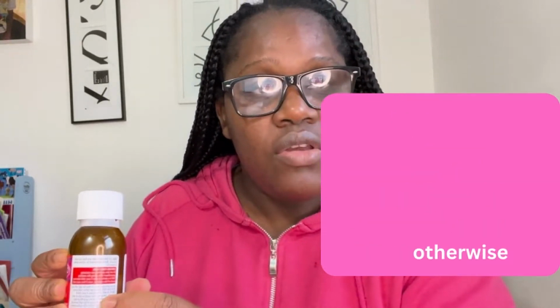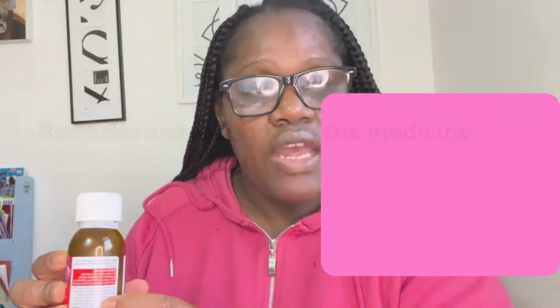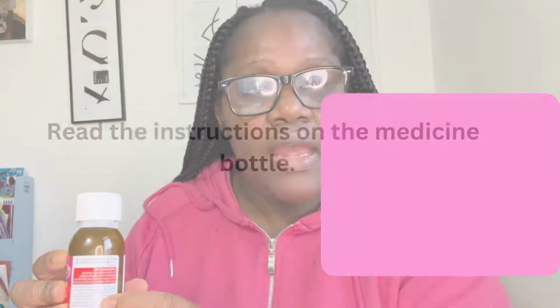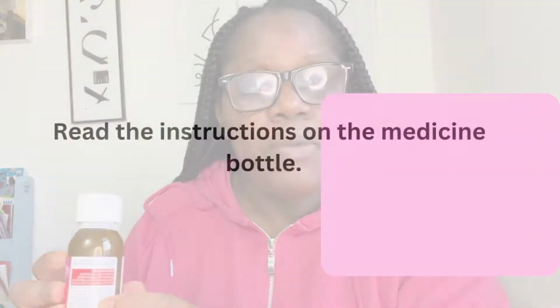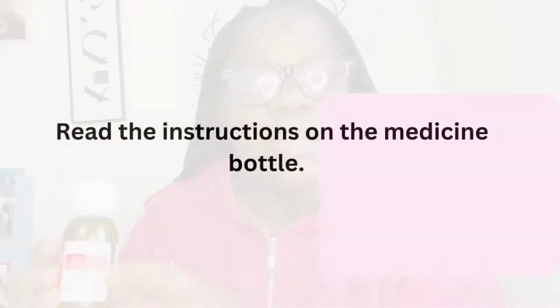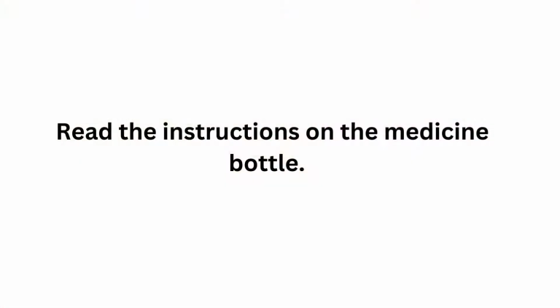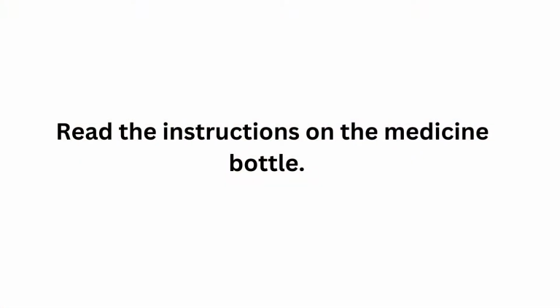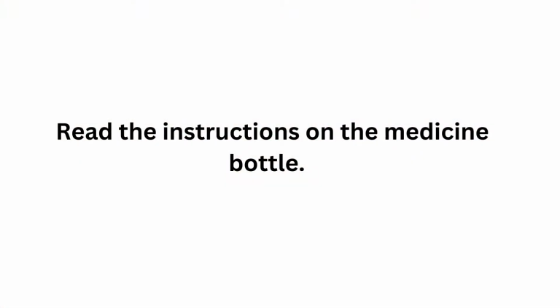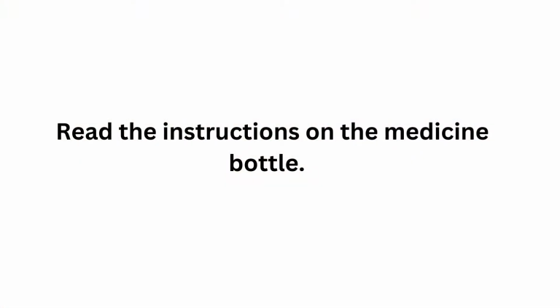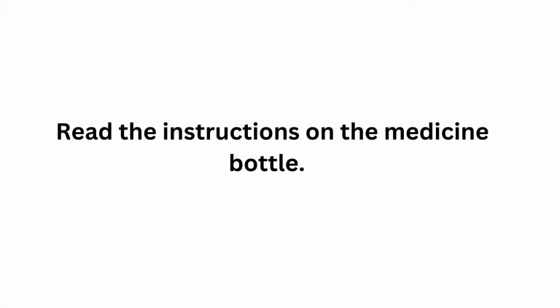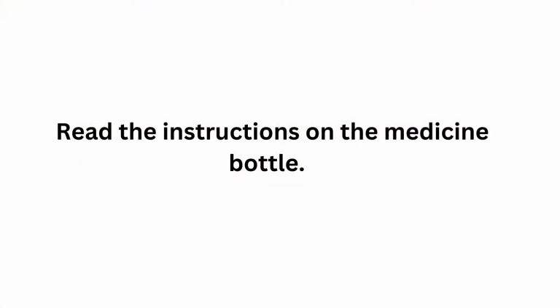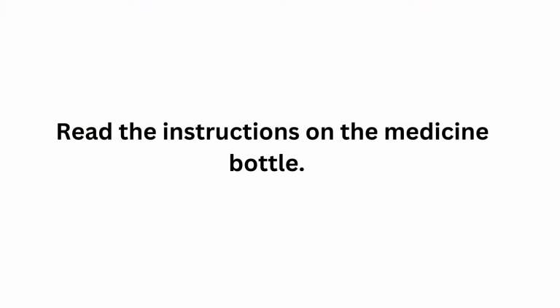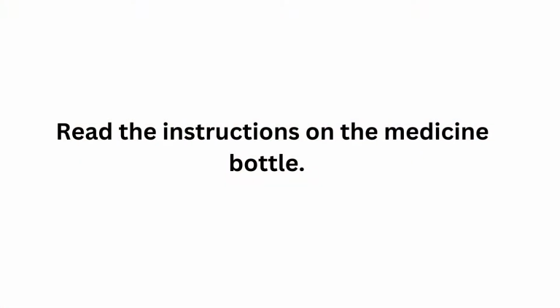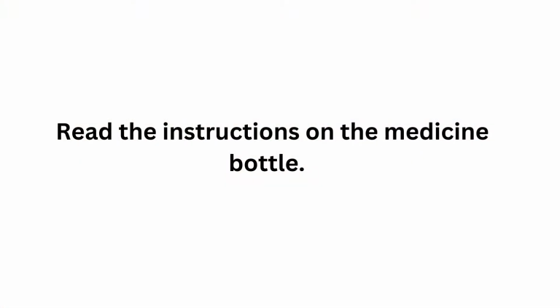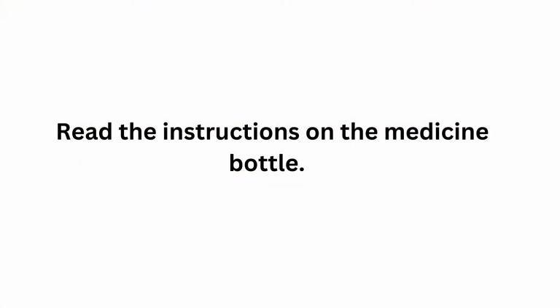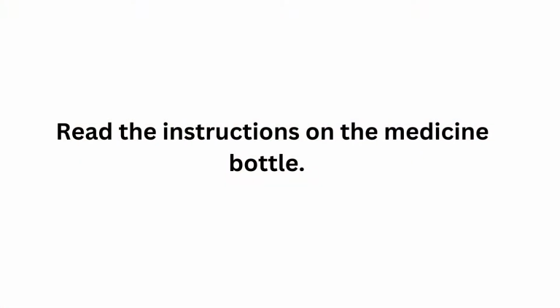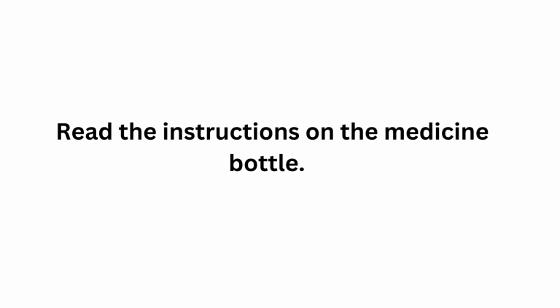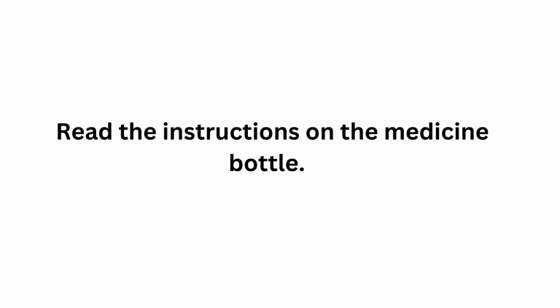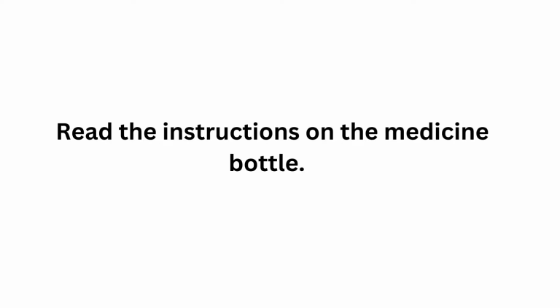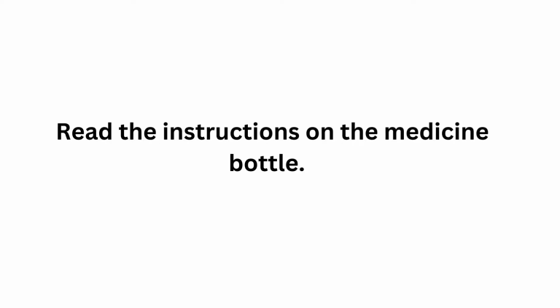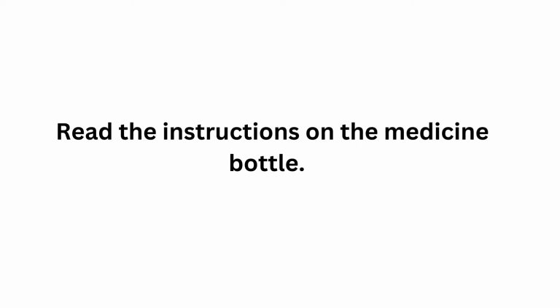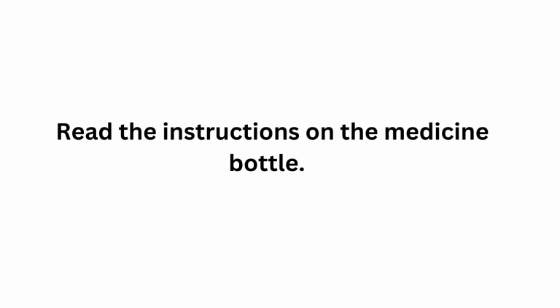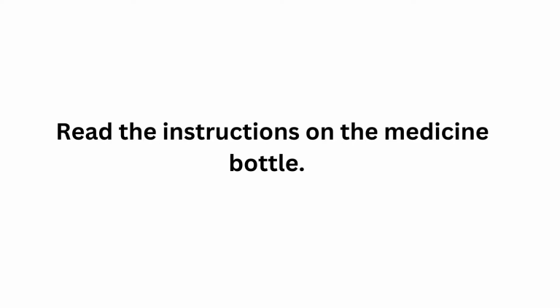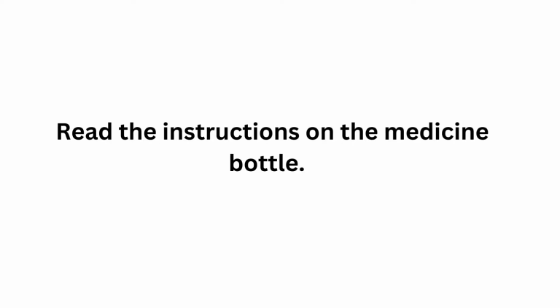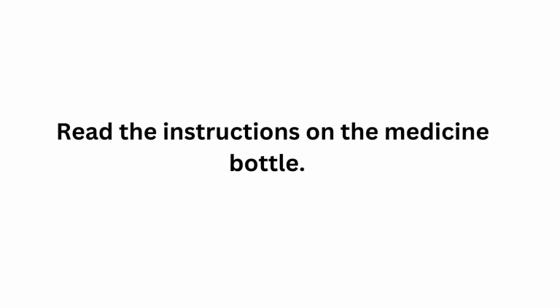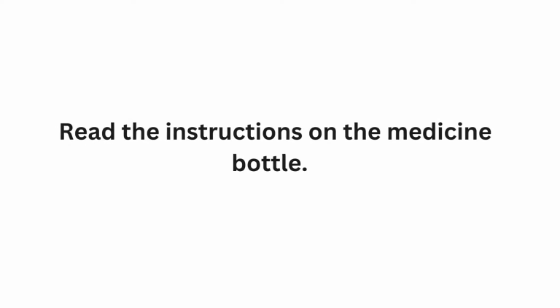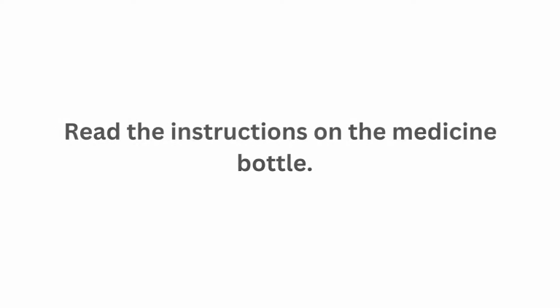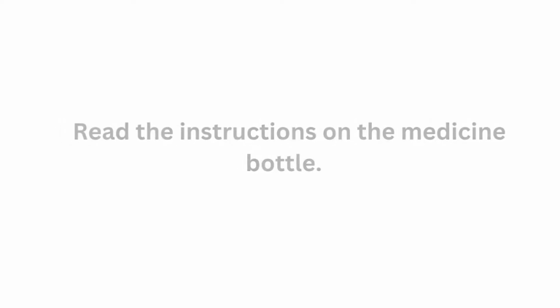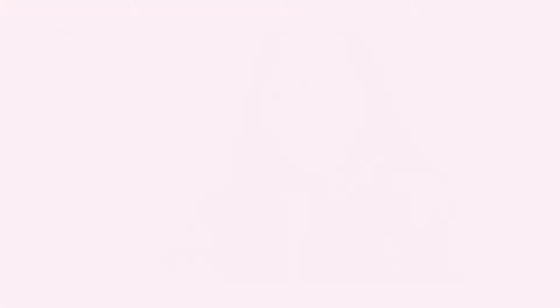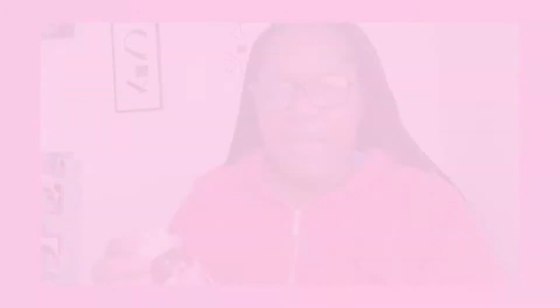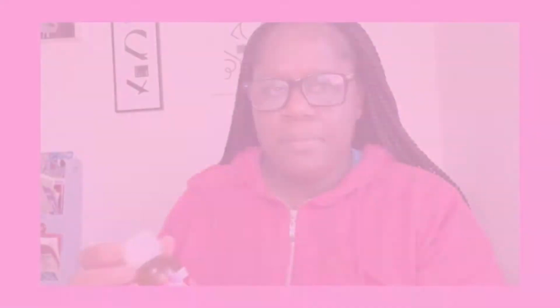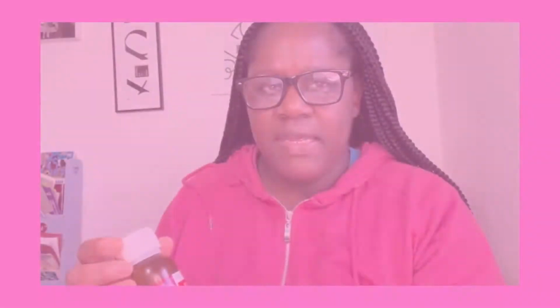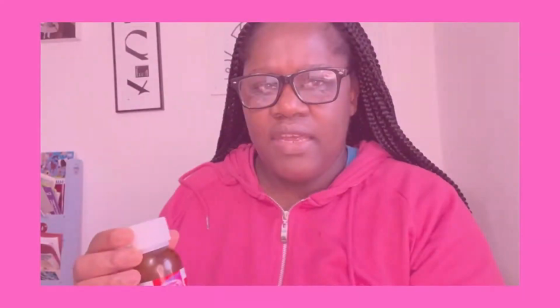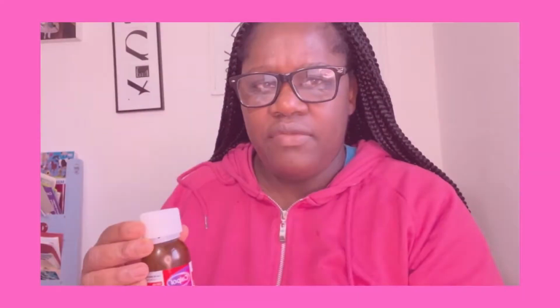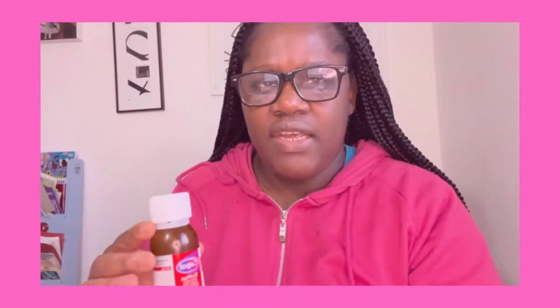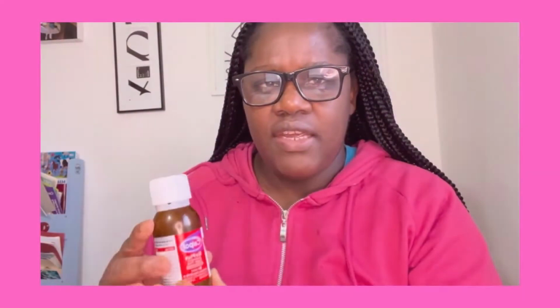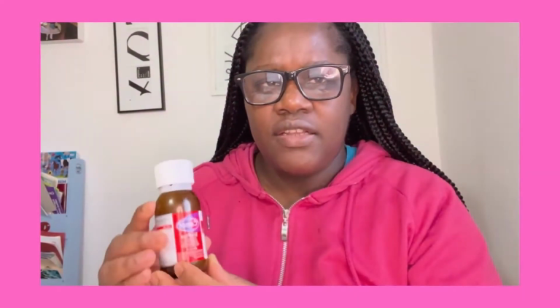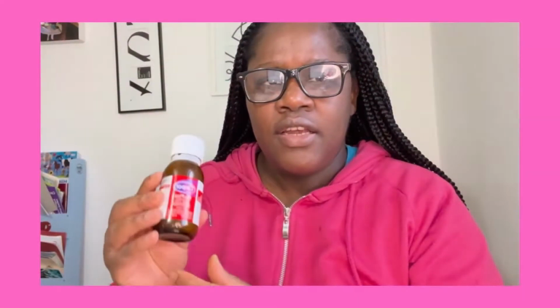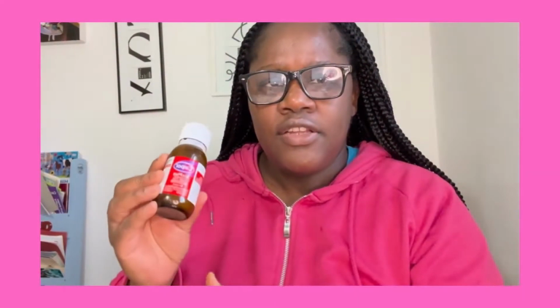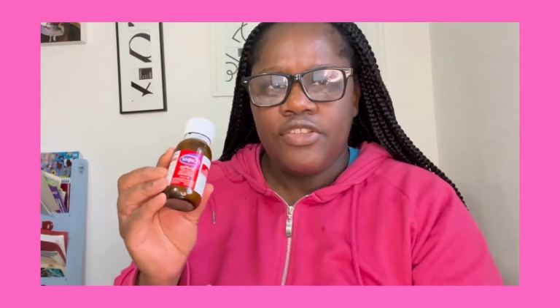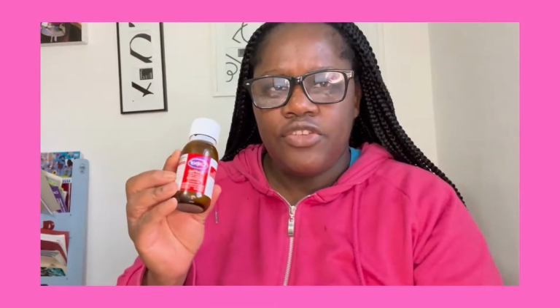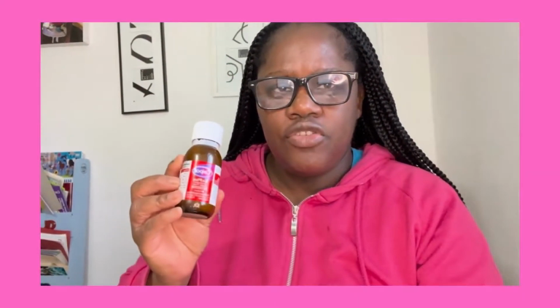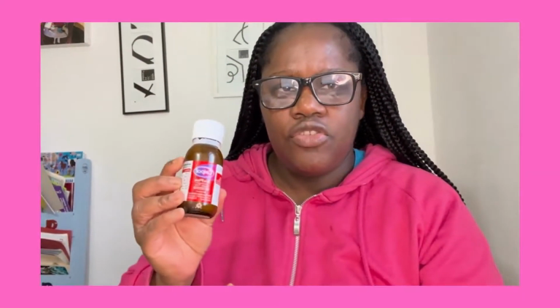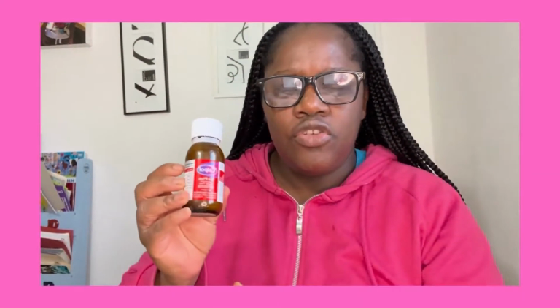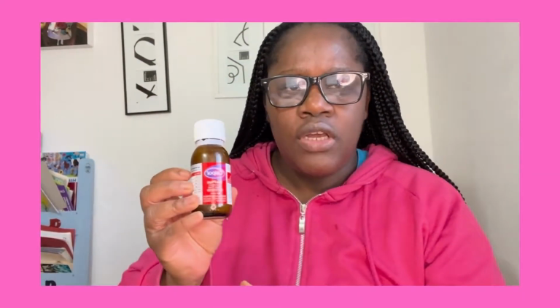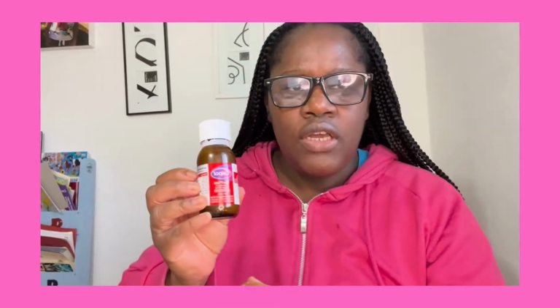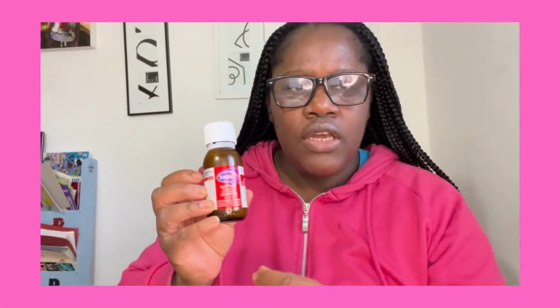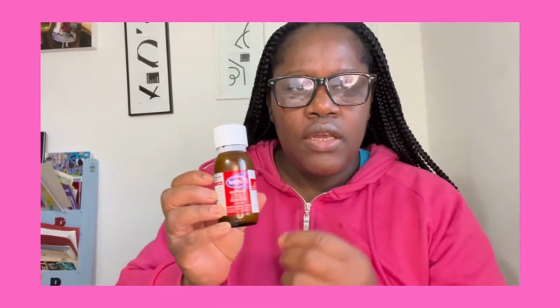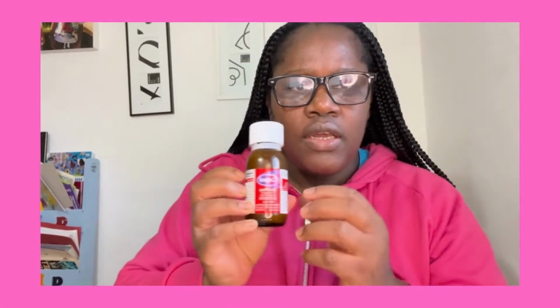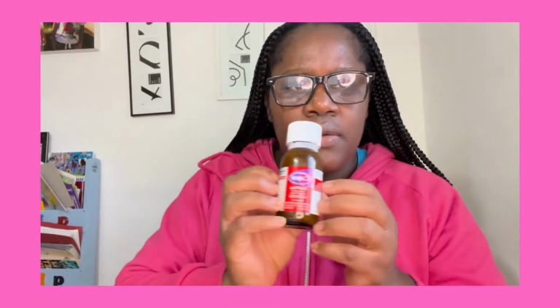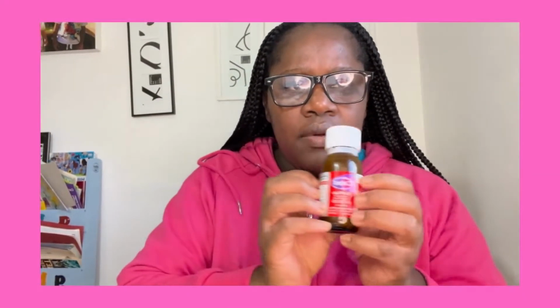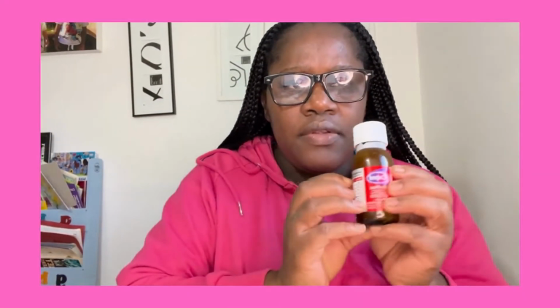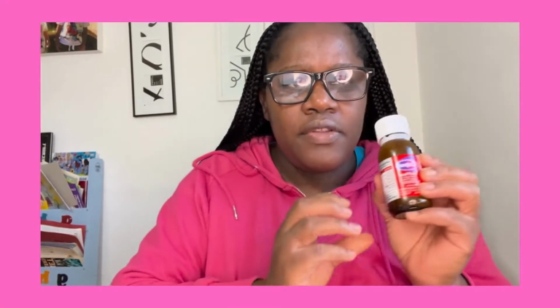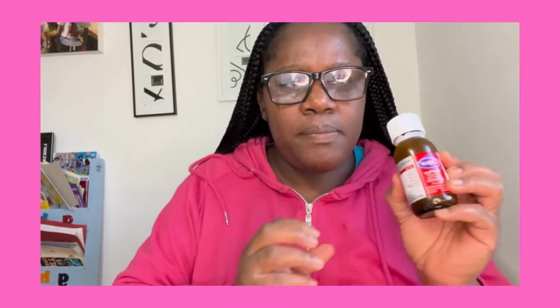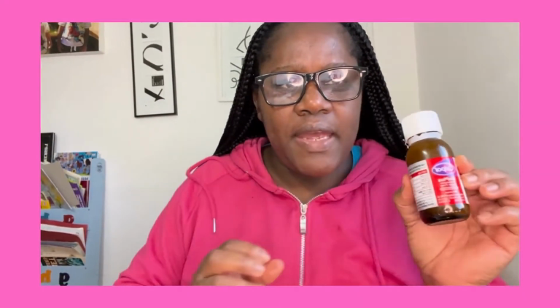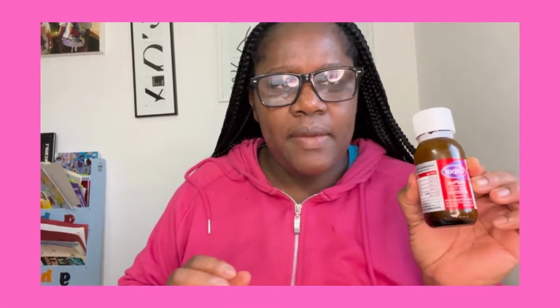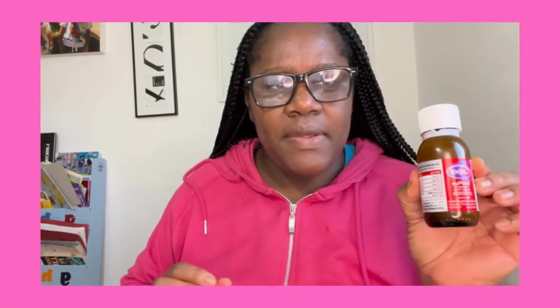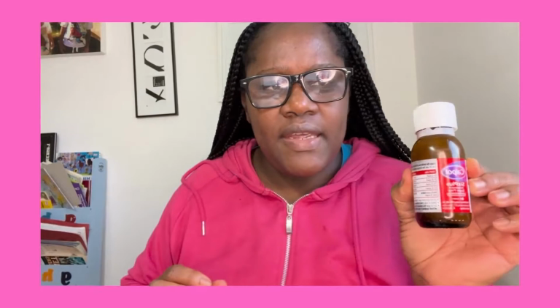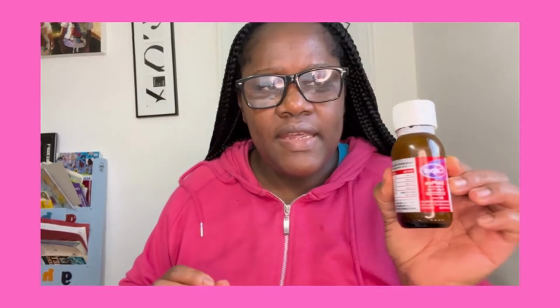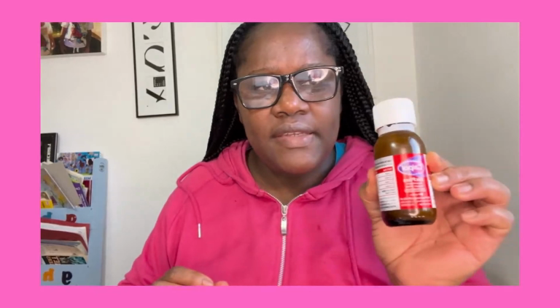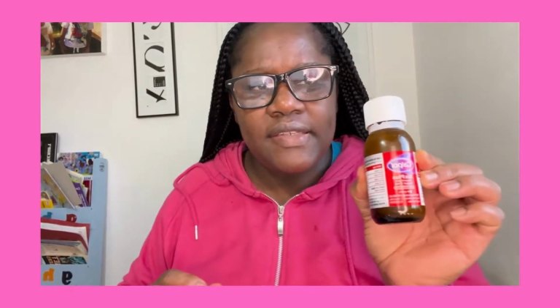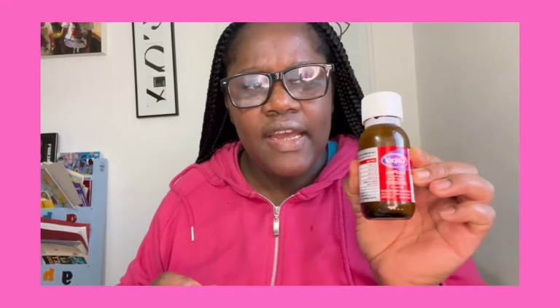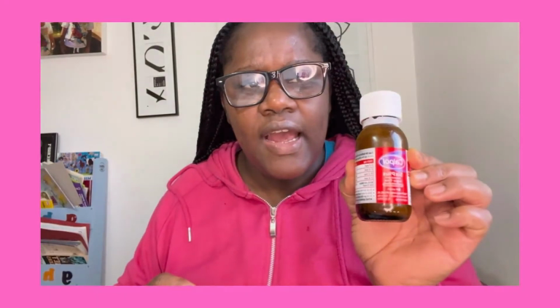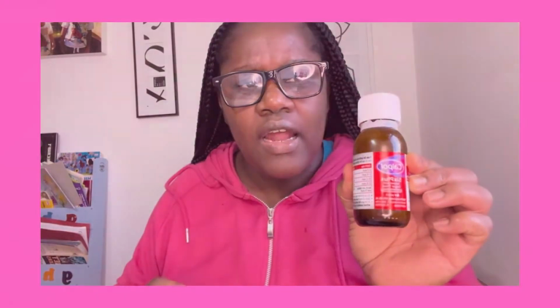Unless the label says do not shake, then obviously do not shake.